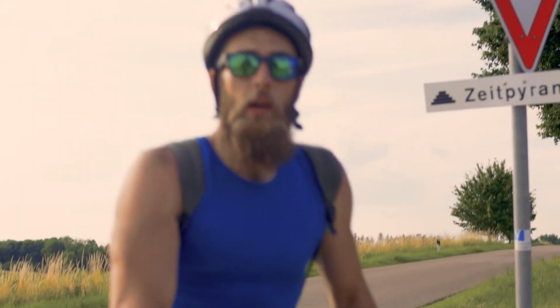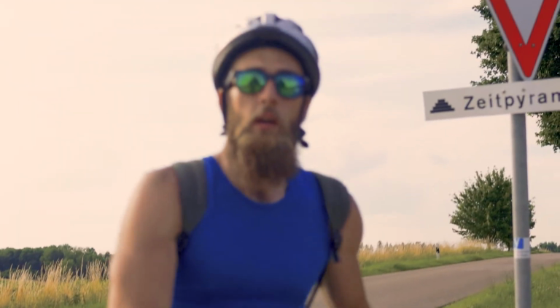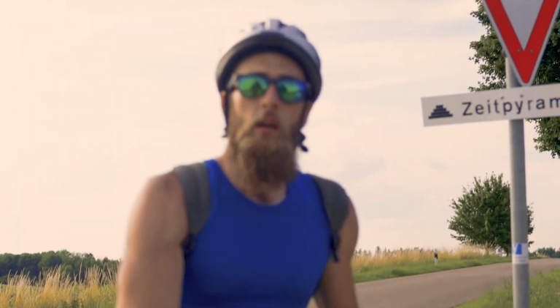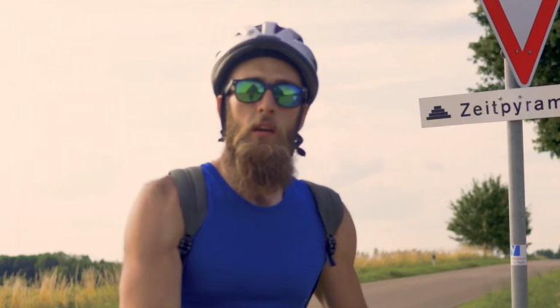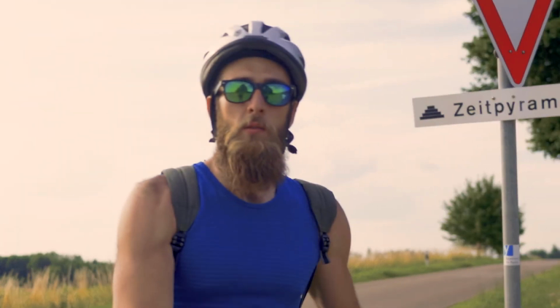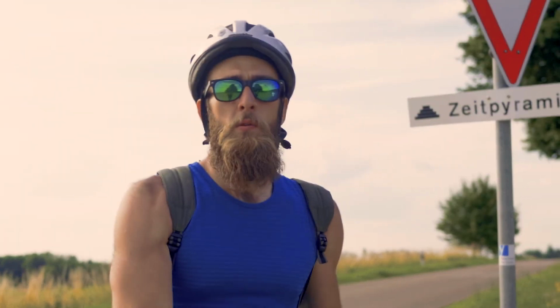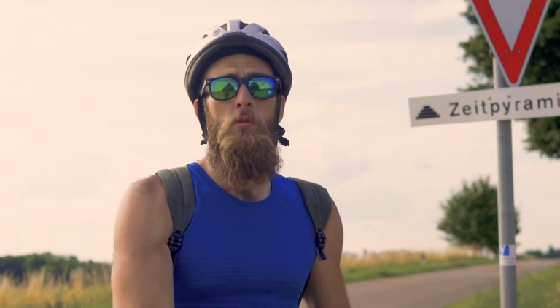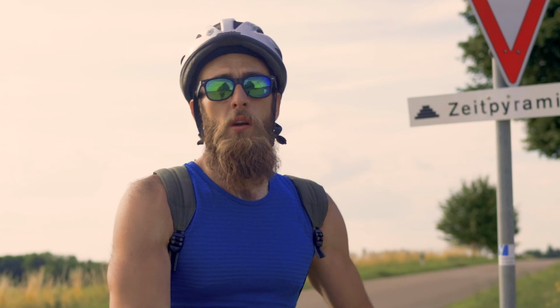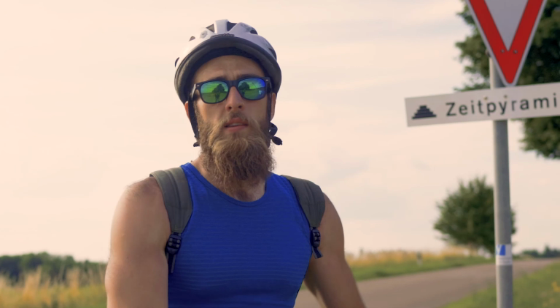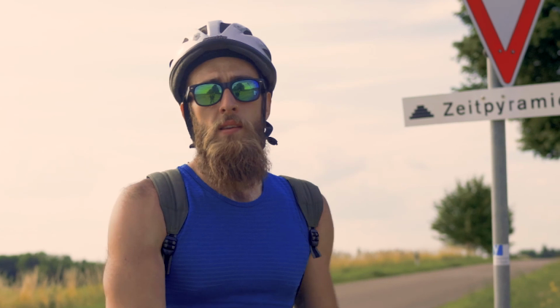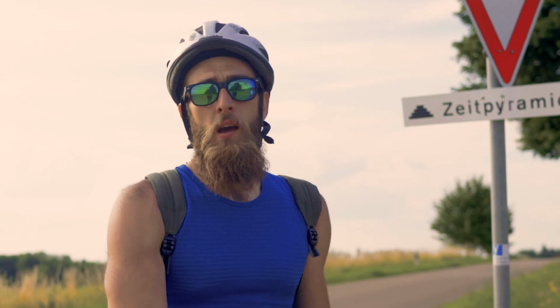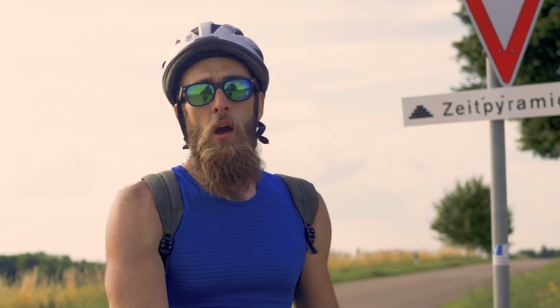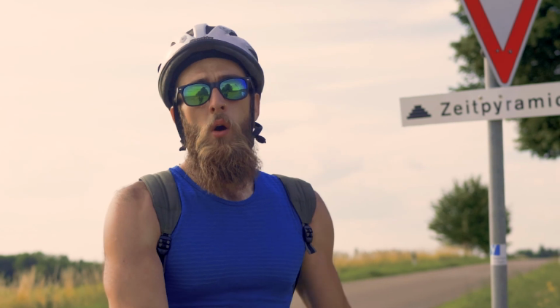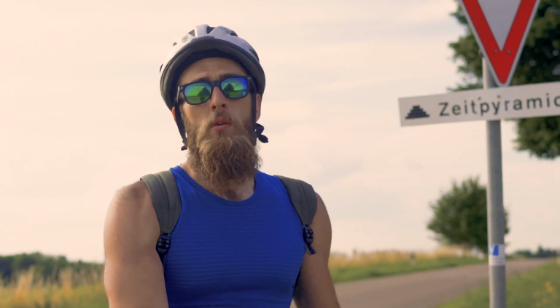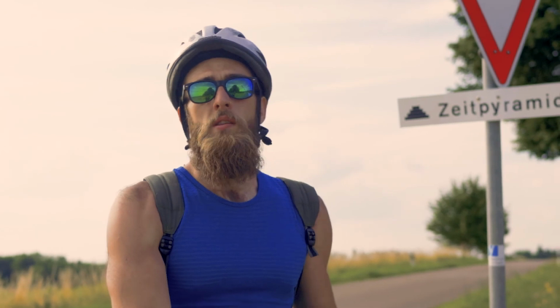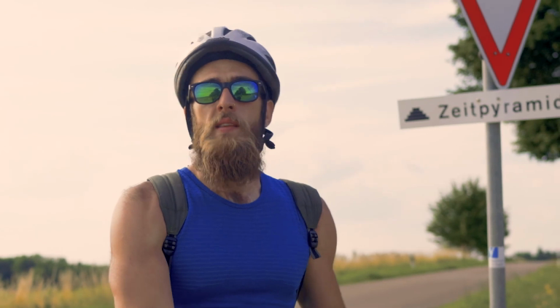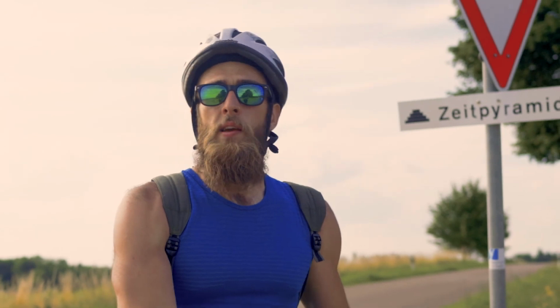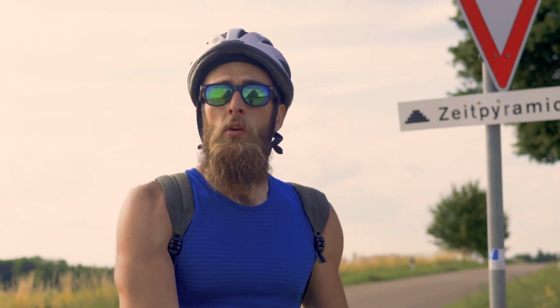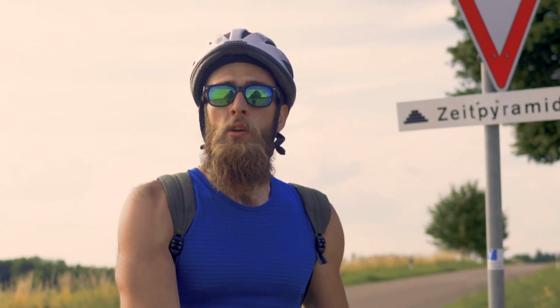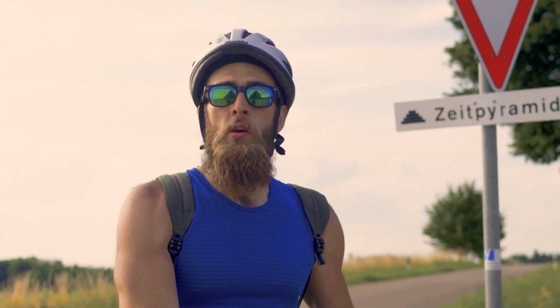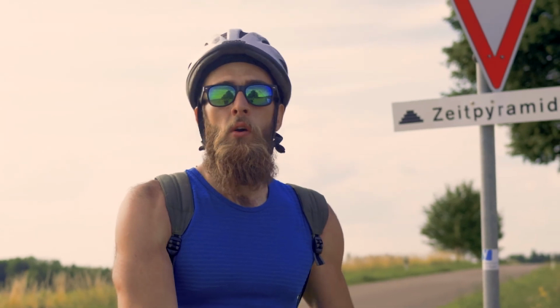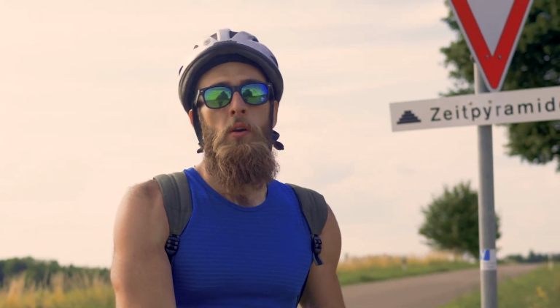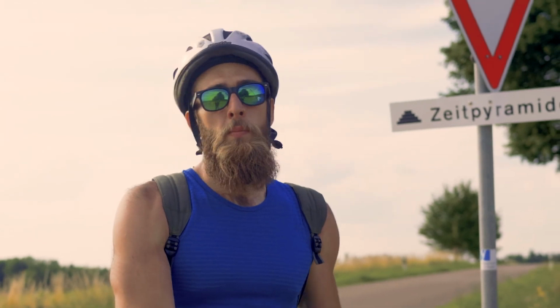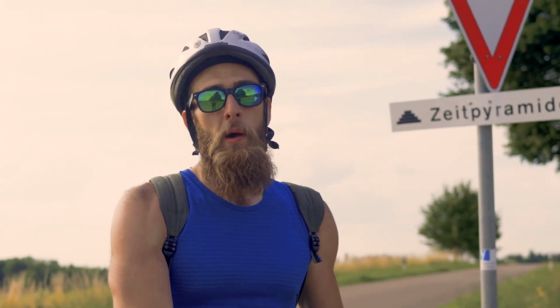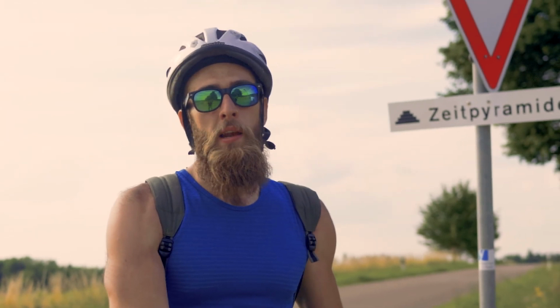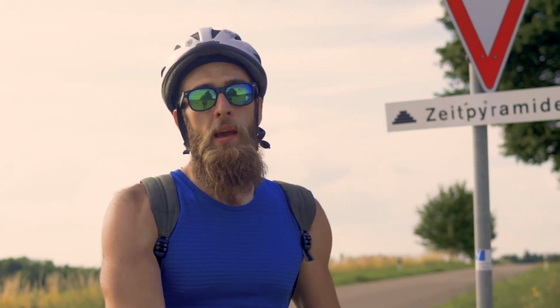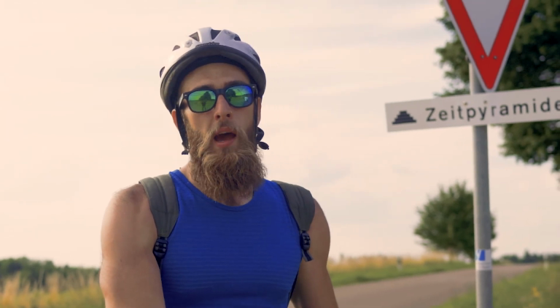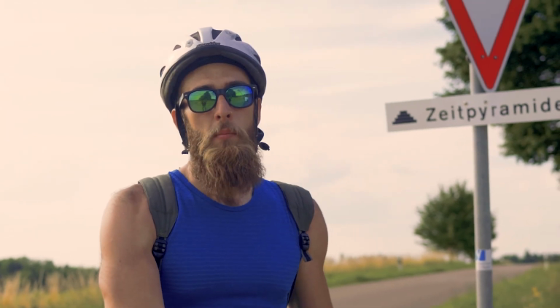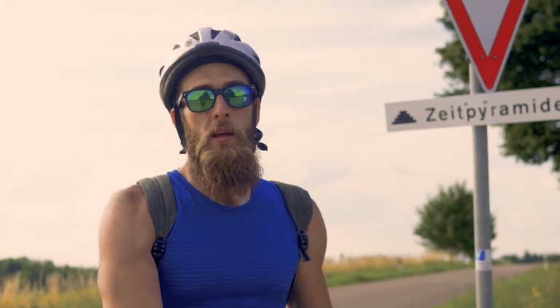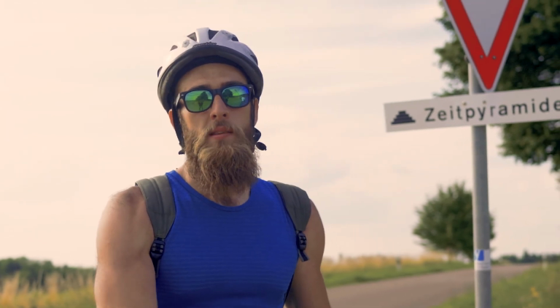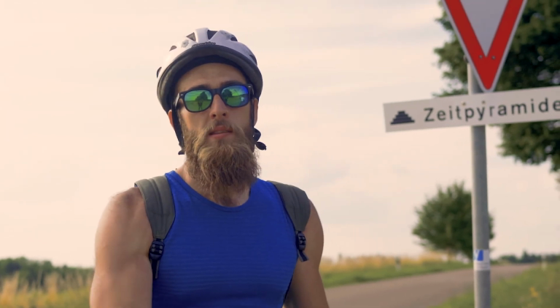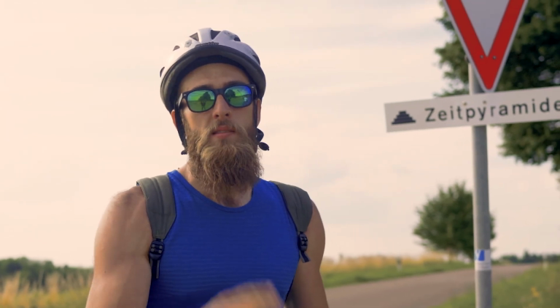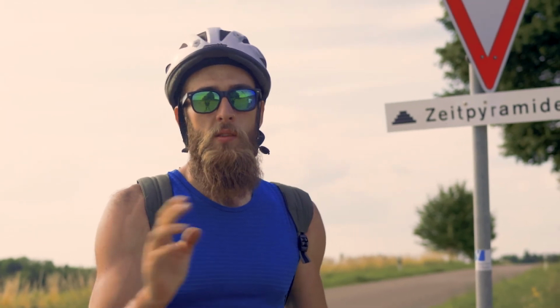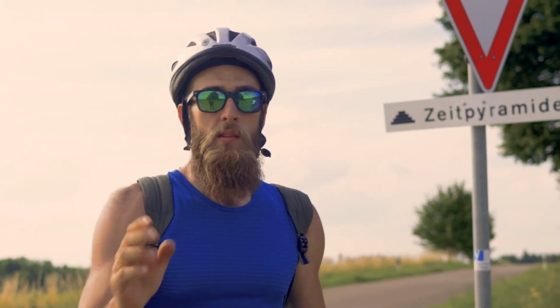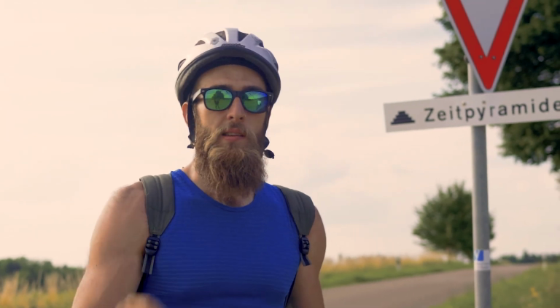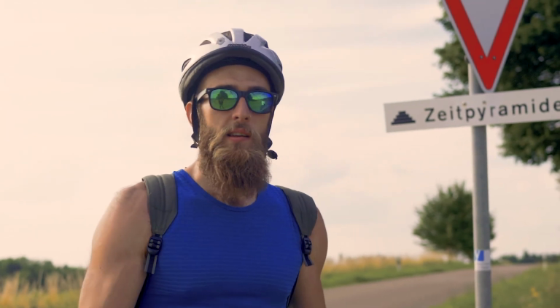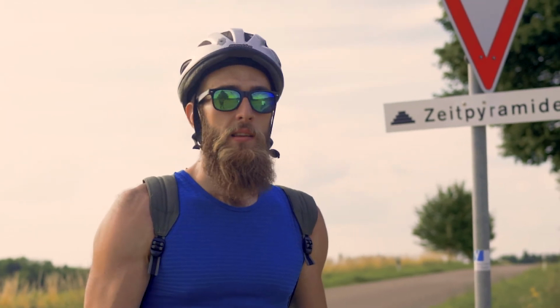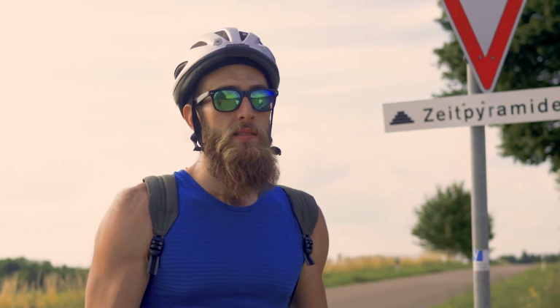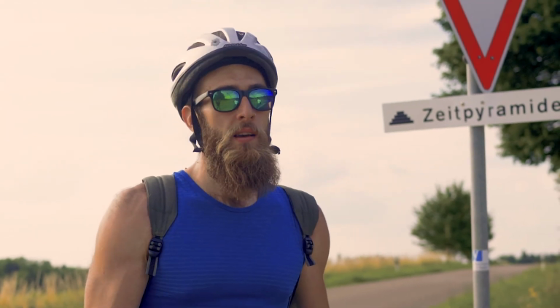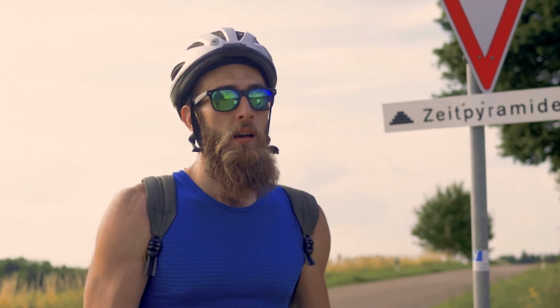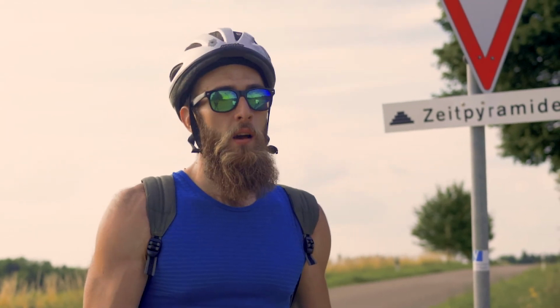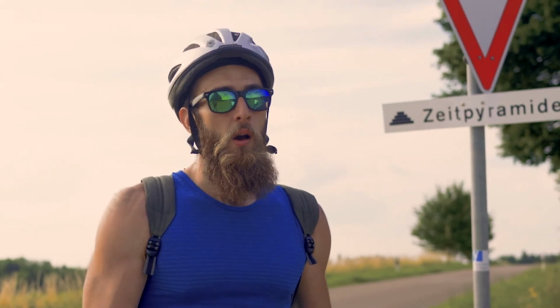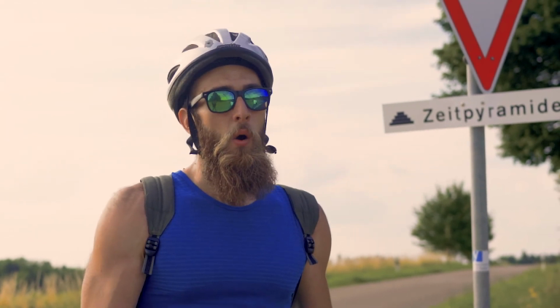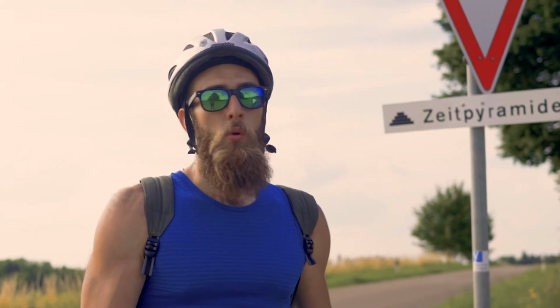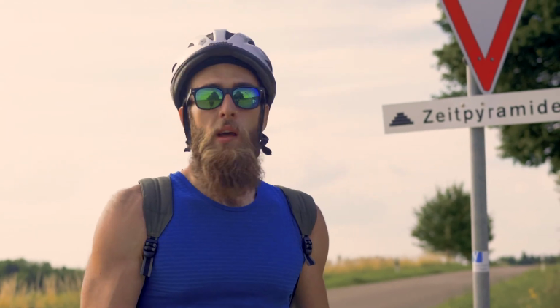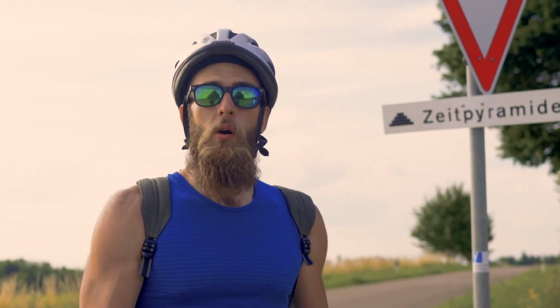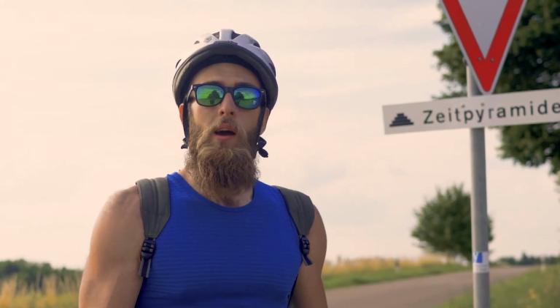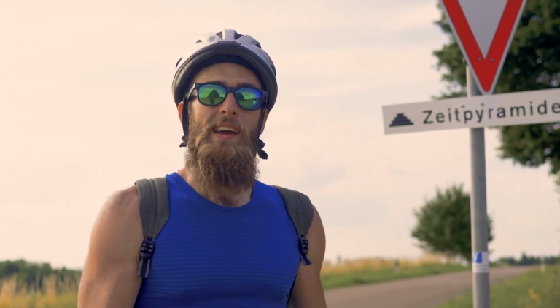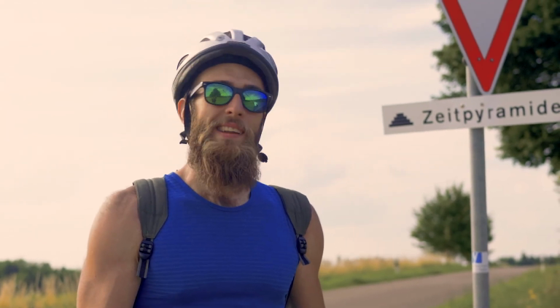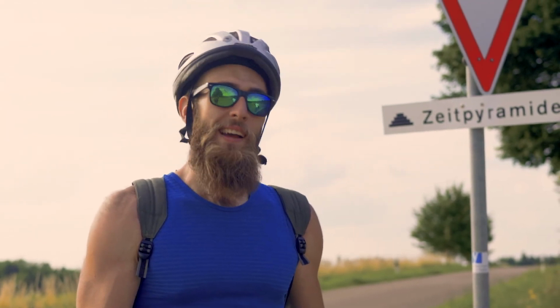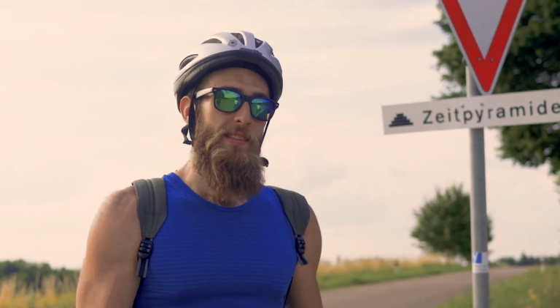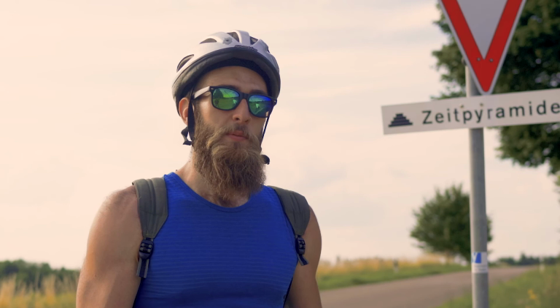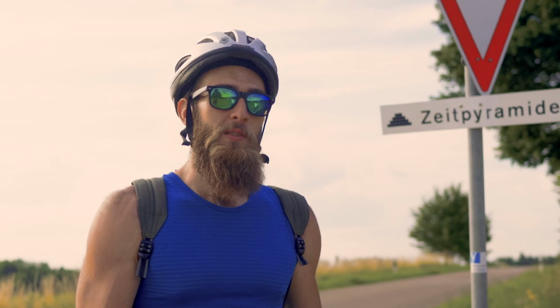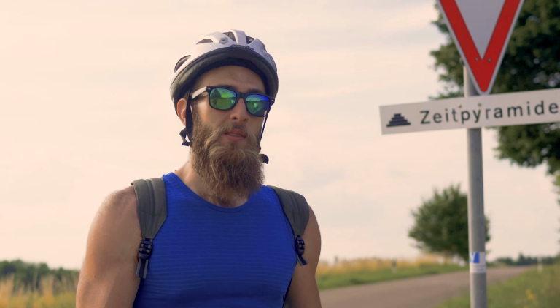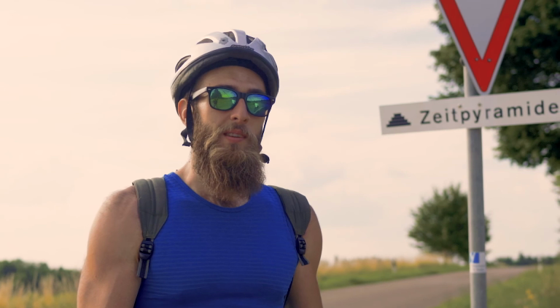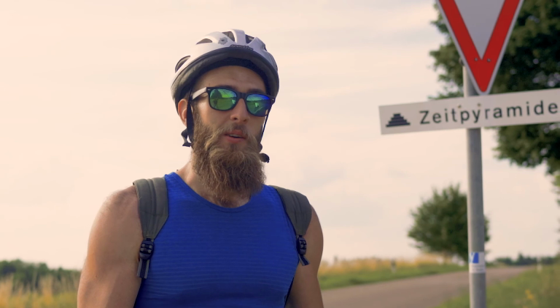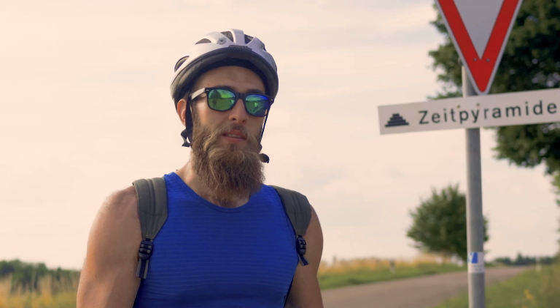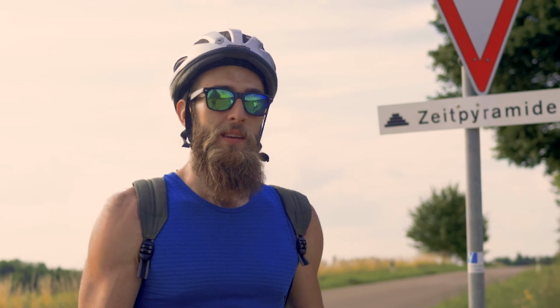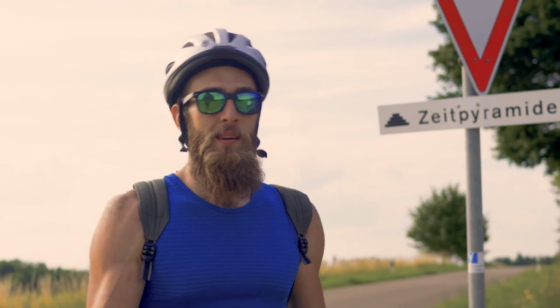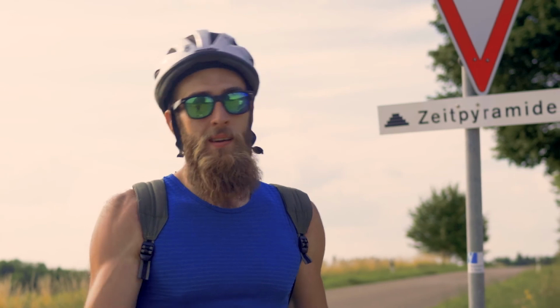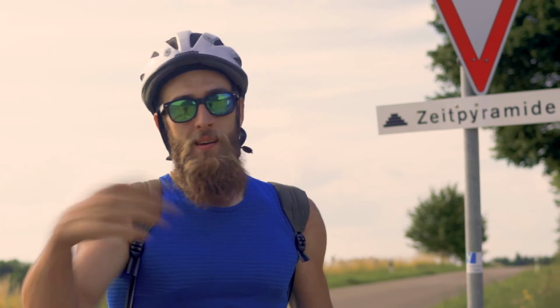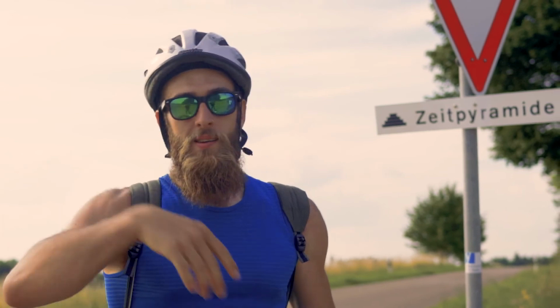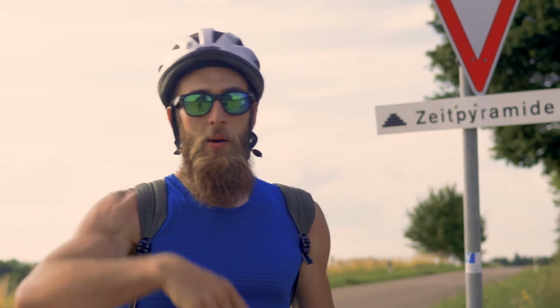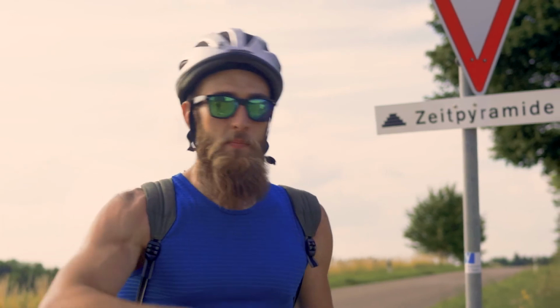Hi, I'm Lucas, and today I show you my home, the Nordlinger Ries, a very special place in Germany. Come with me.